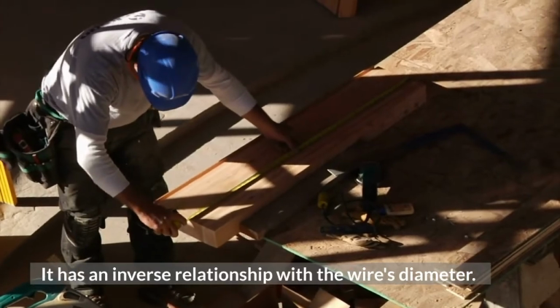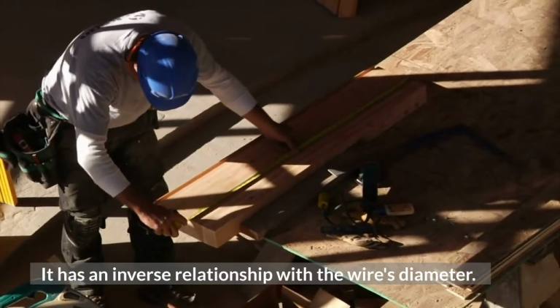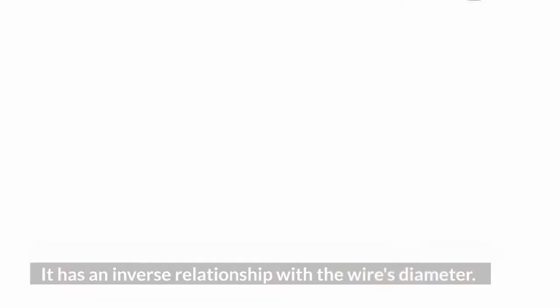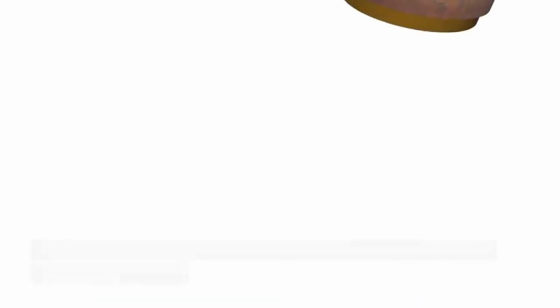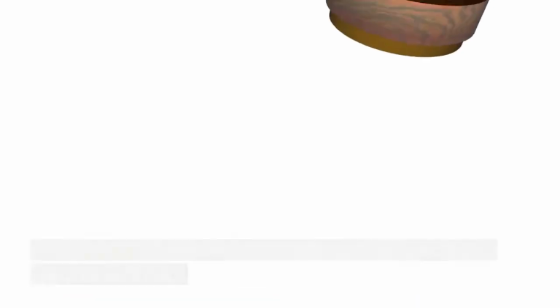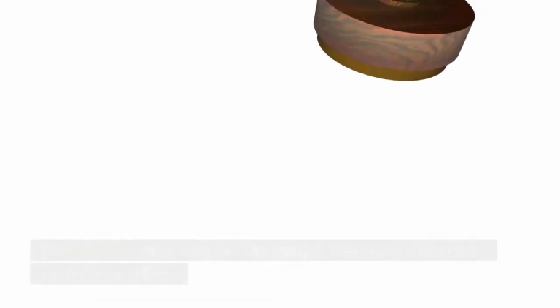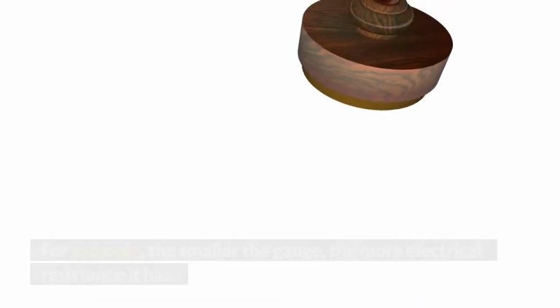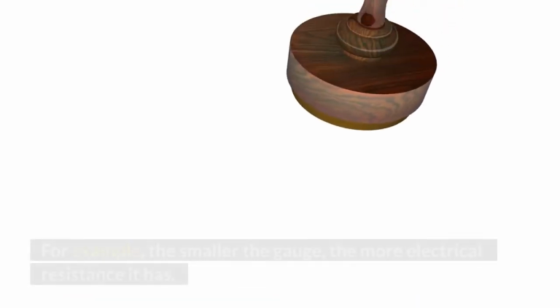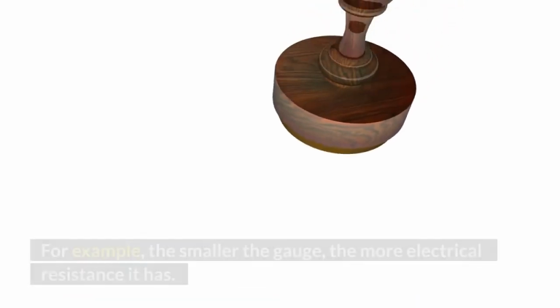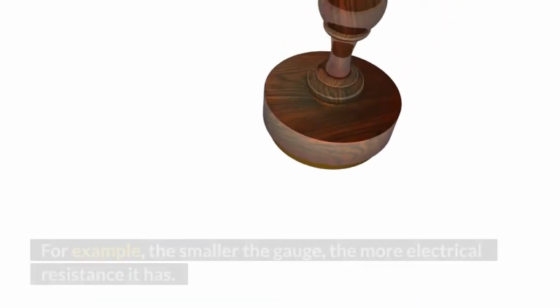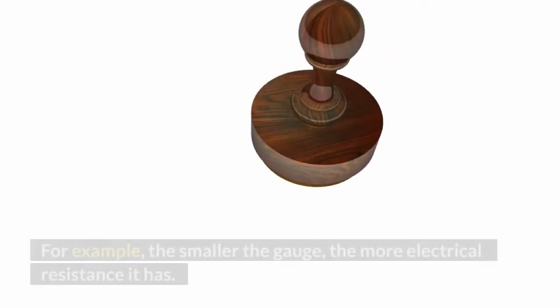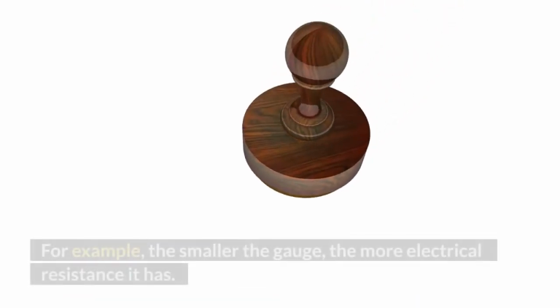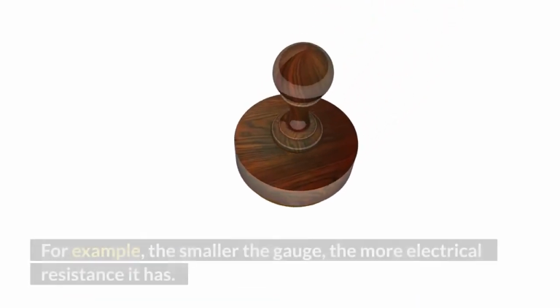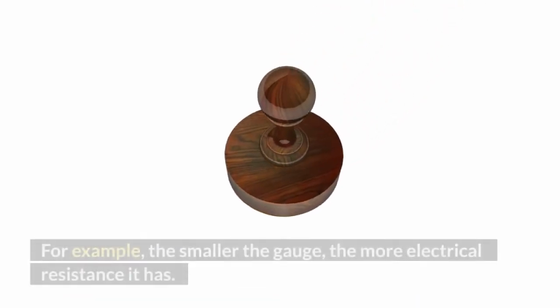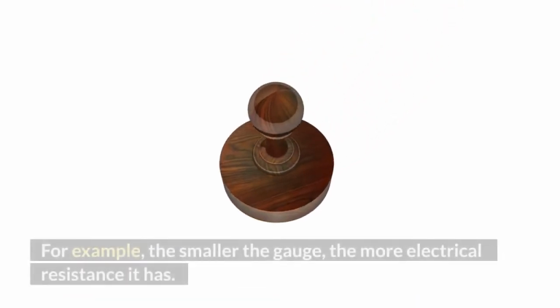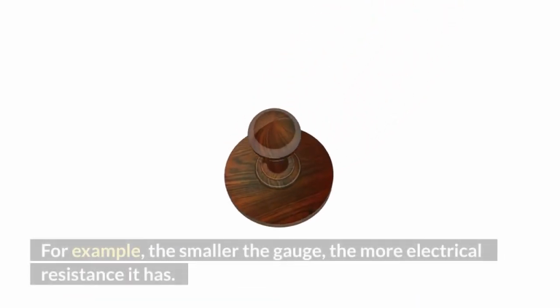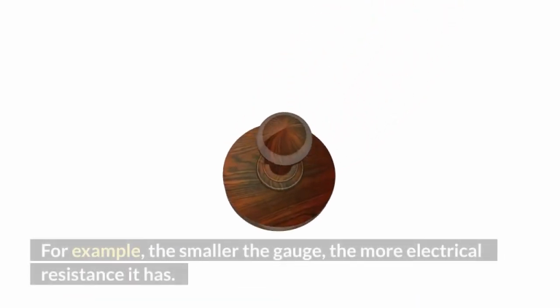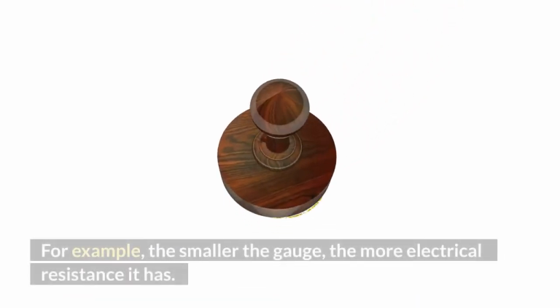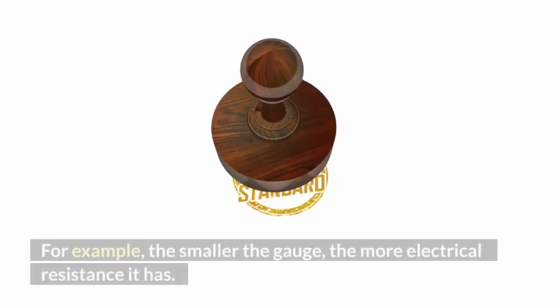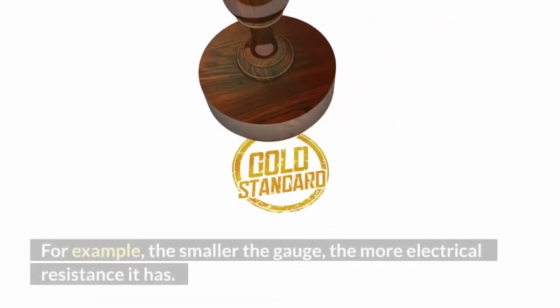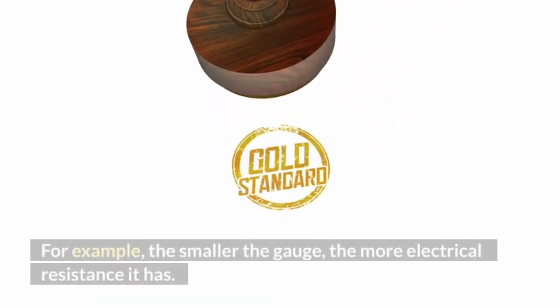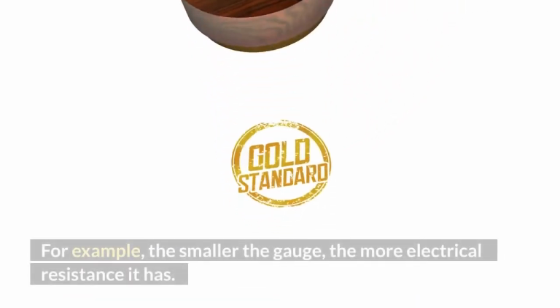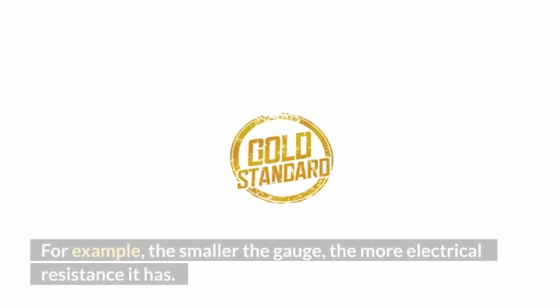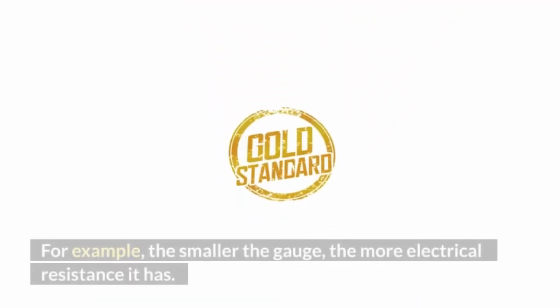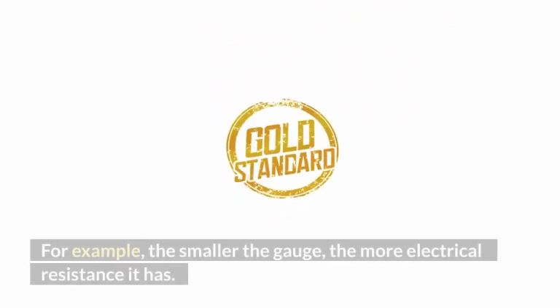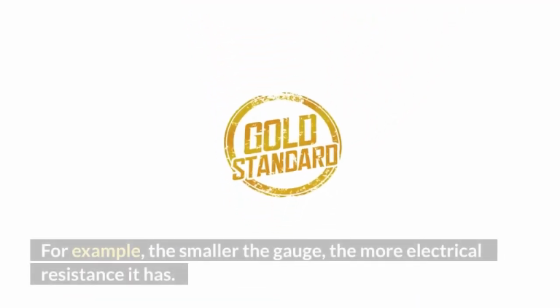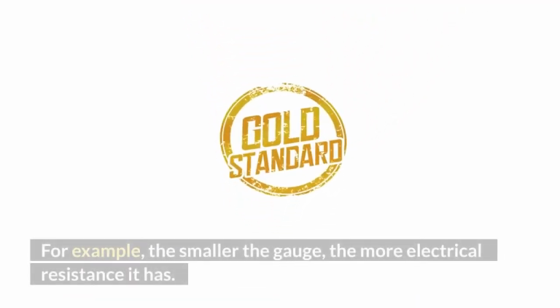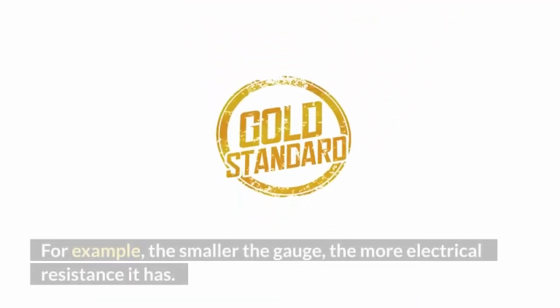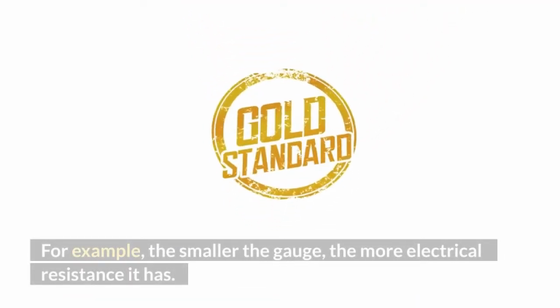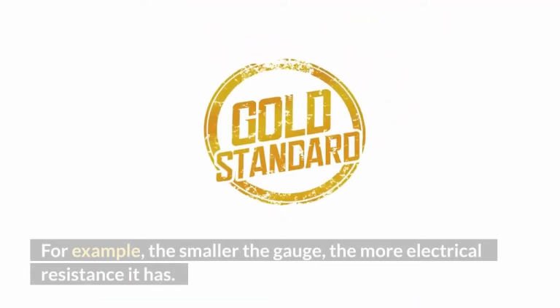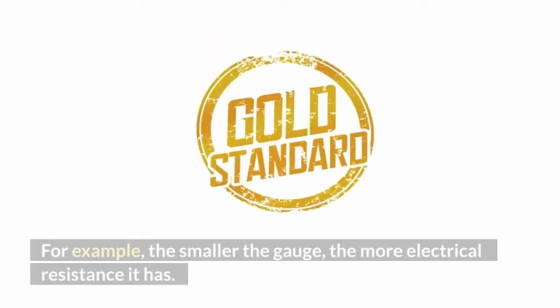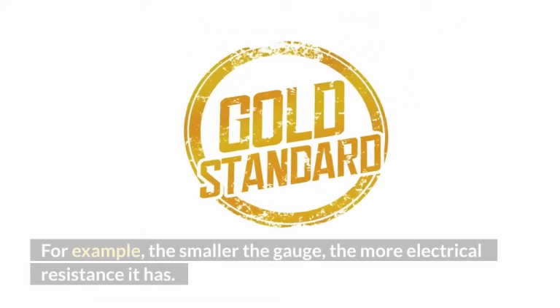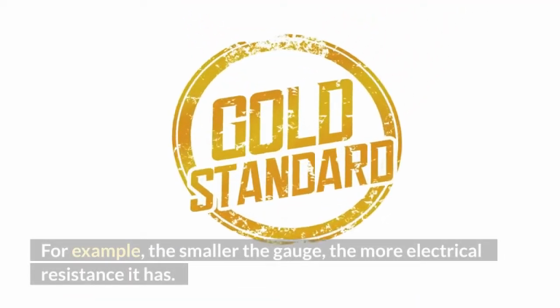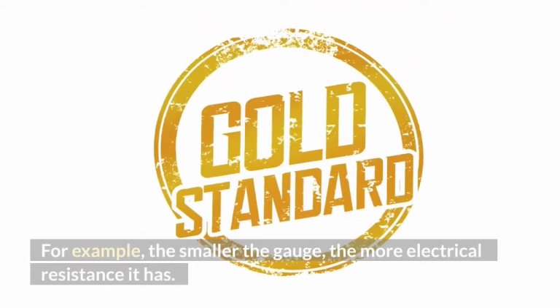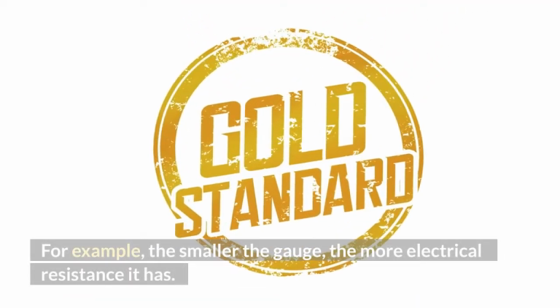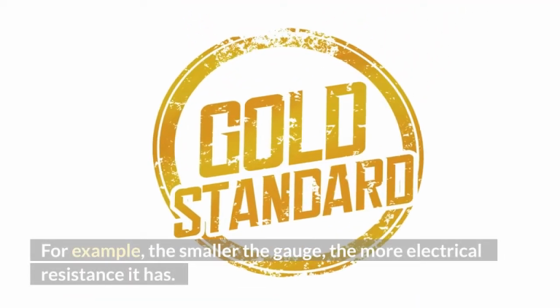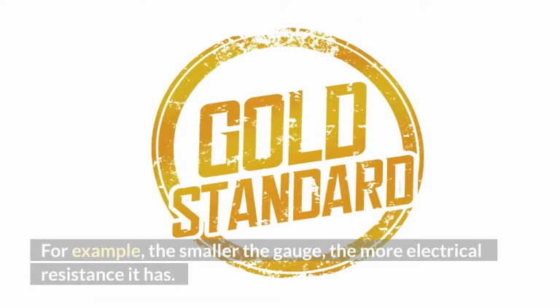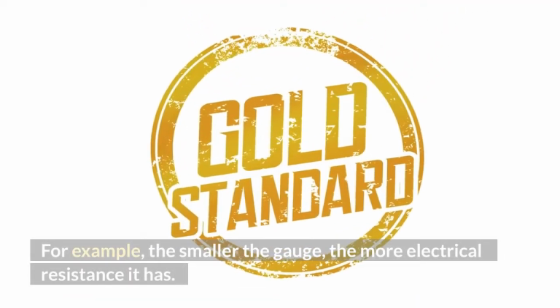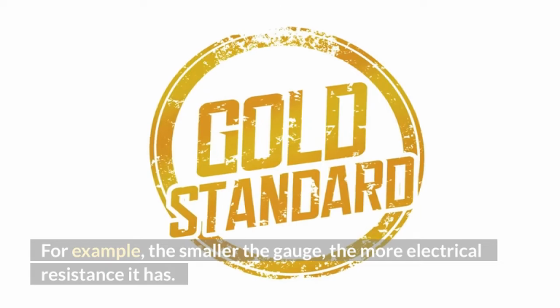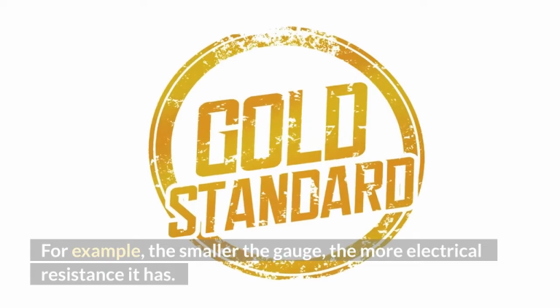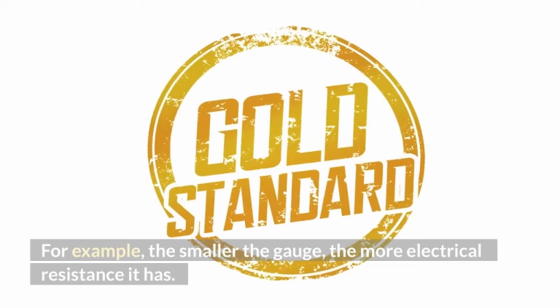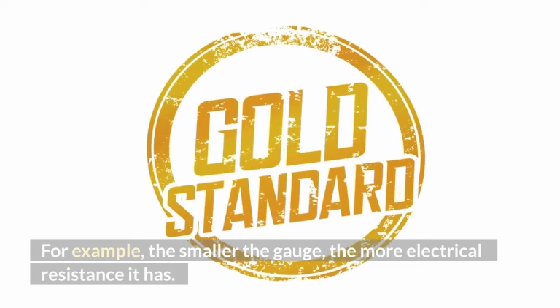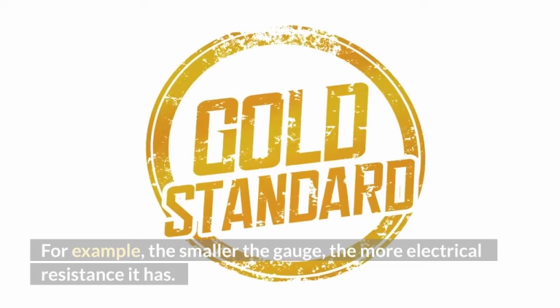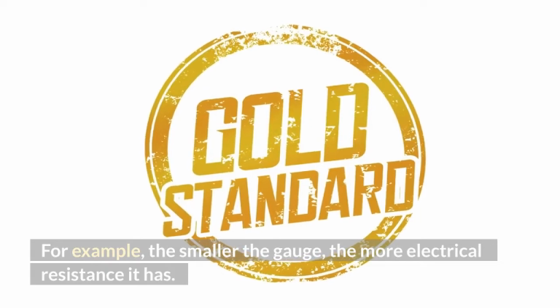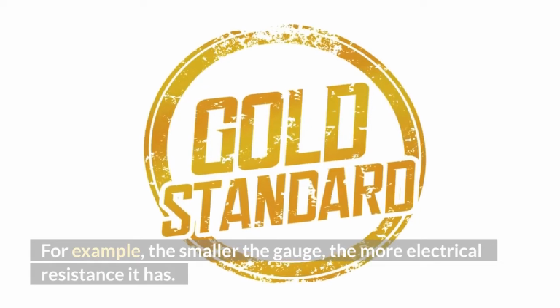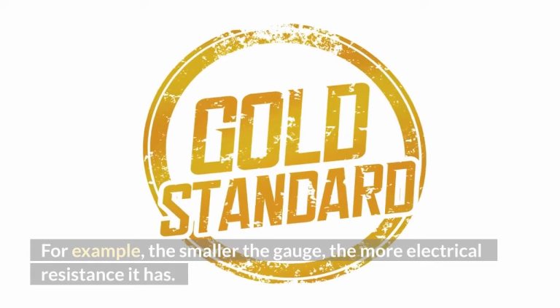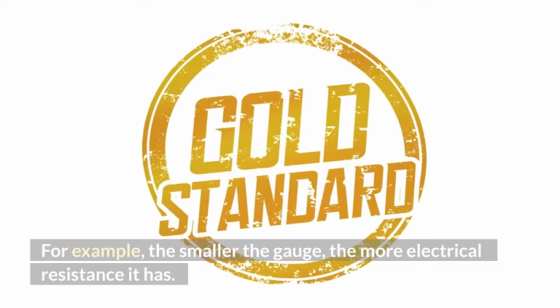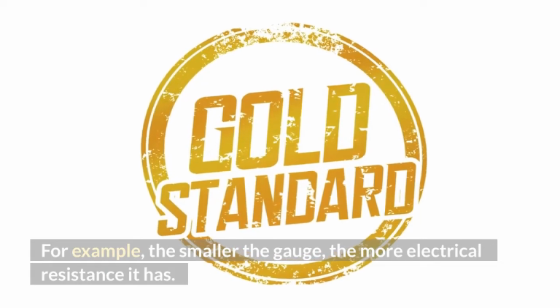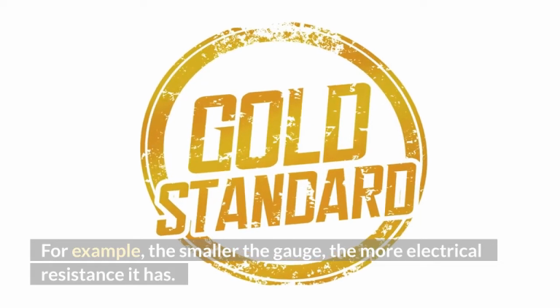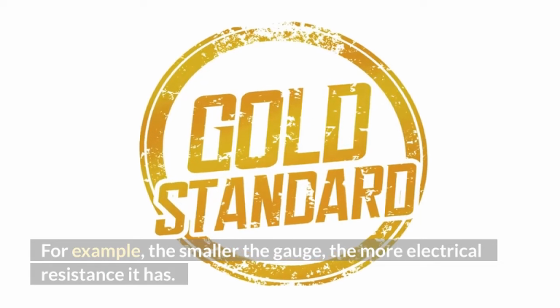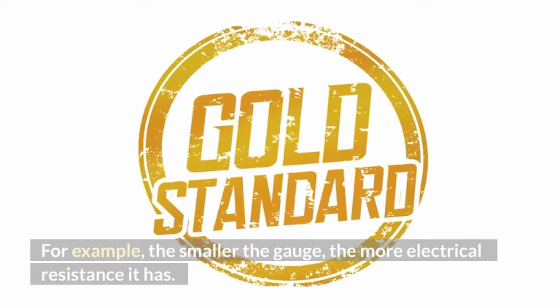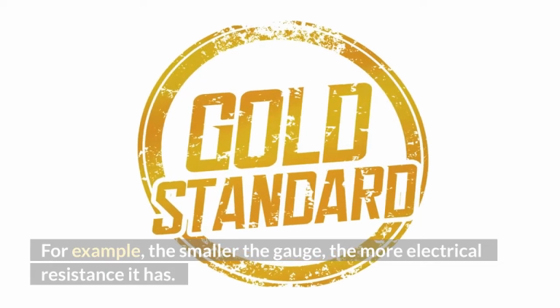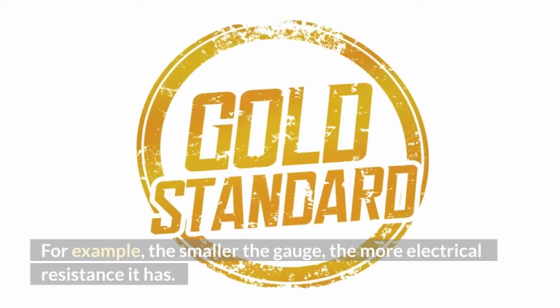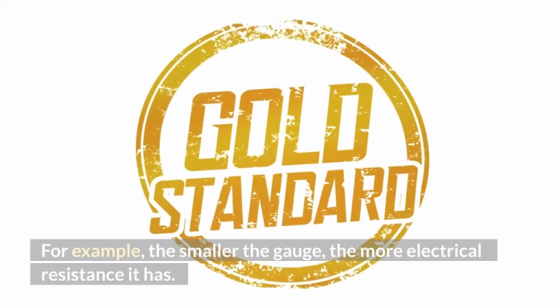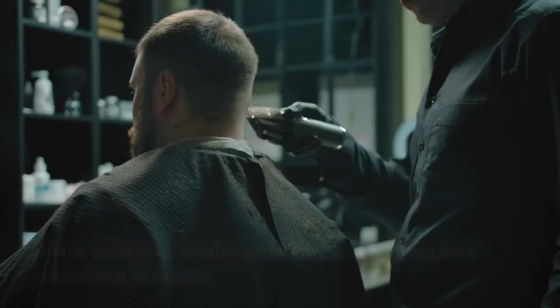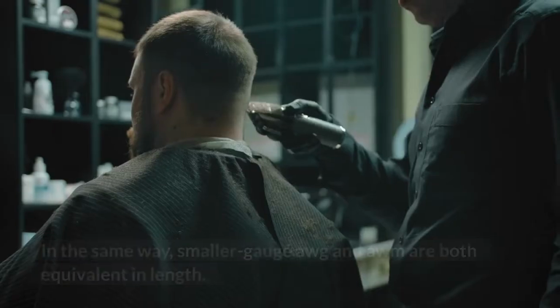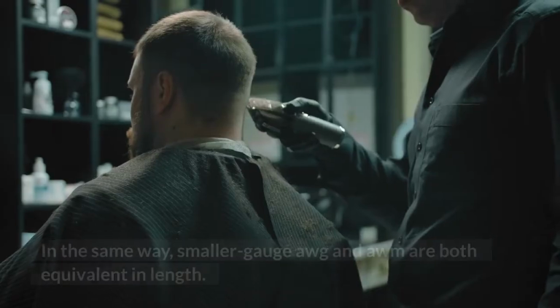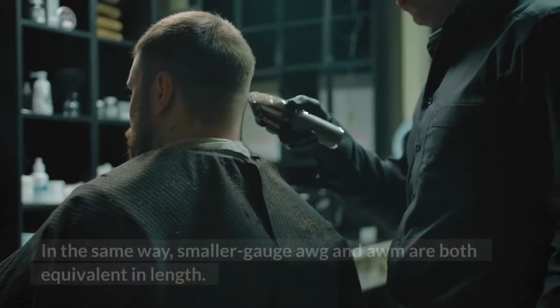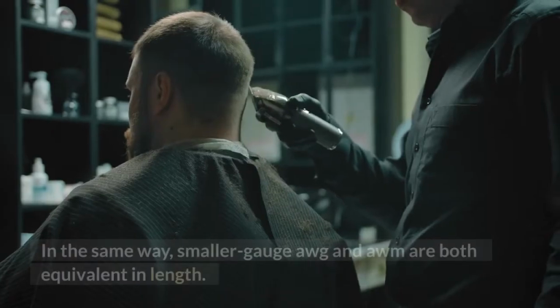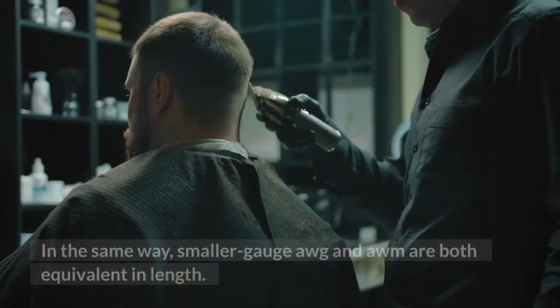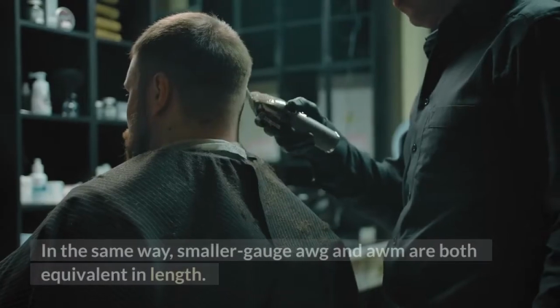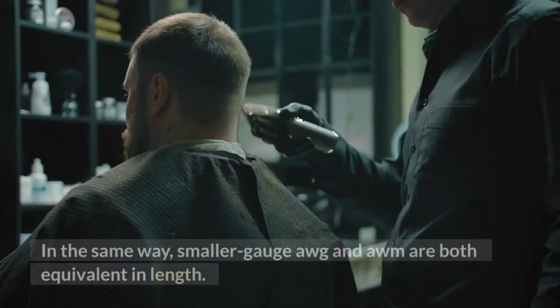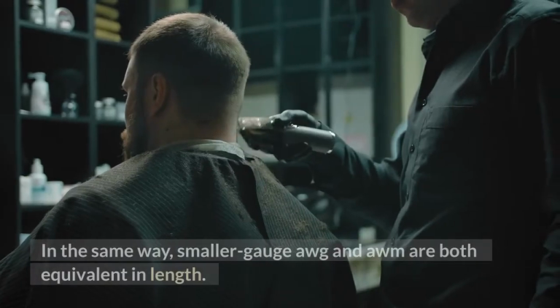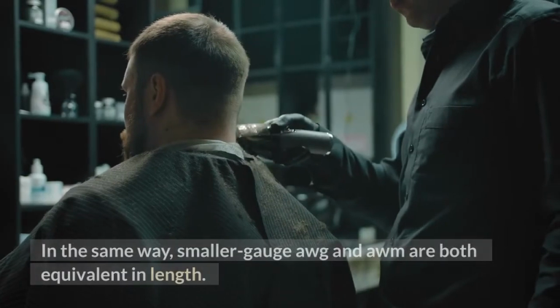For example, the smaller the gauge, the more electrical resistance it has. In the same way, smaller gauge AWG and AWM are both equivalent in length.